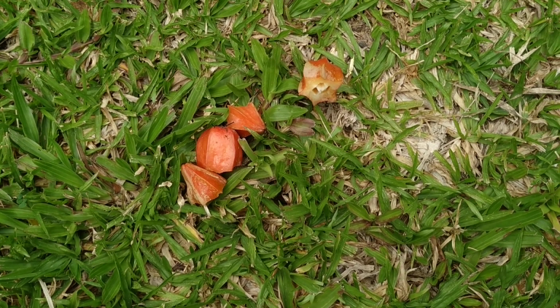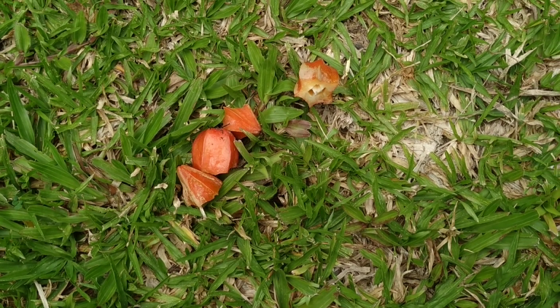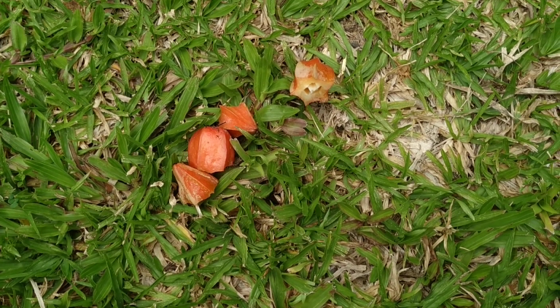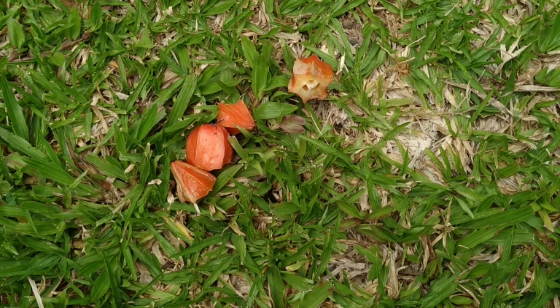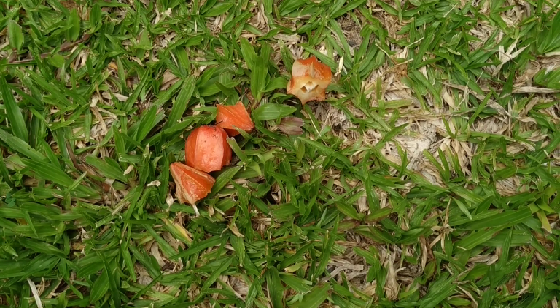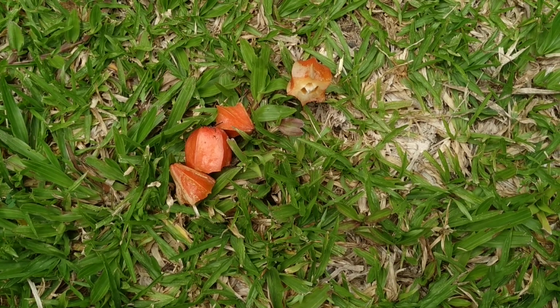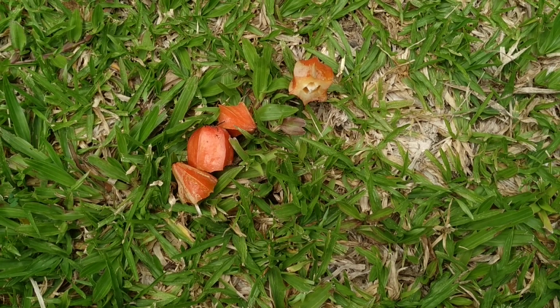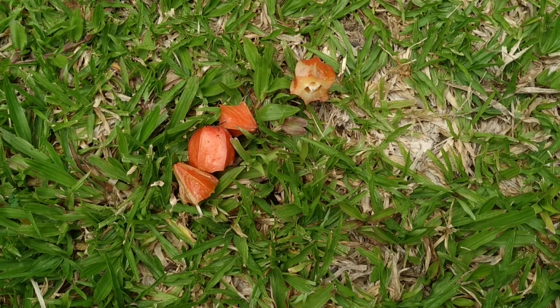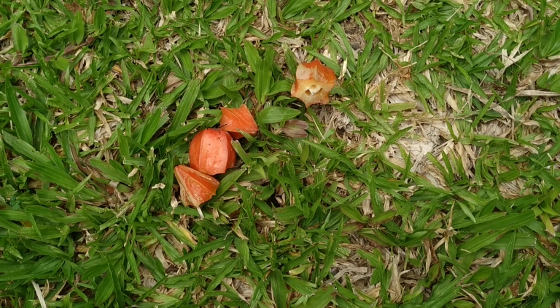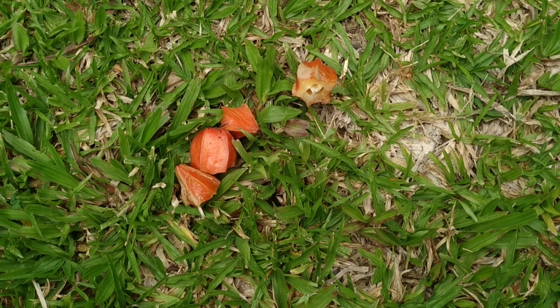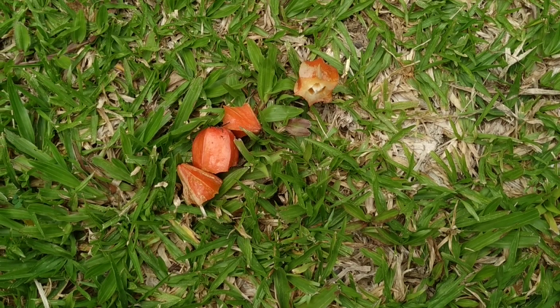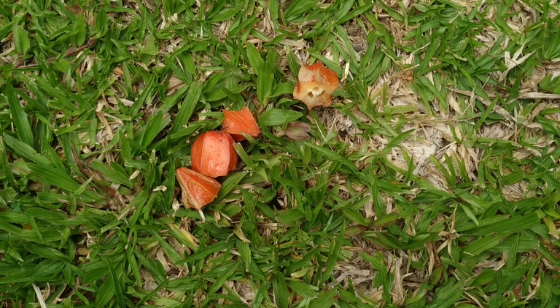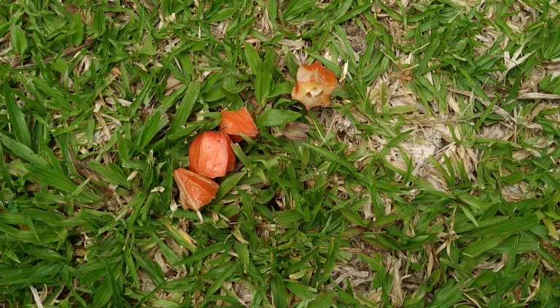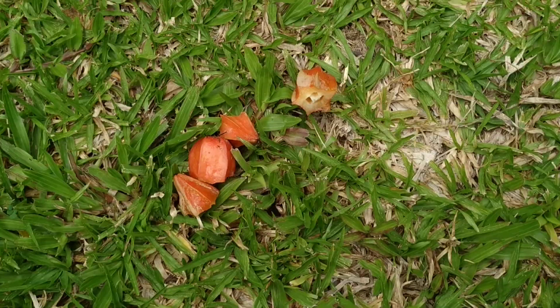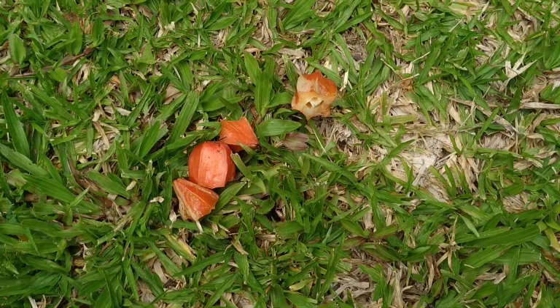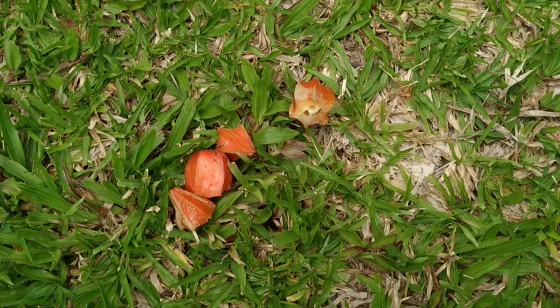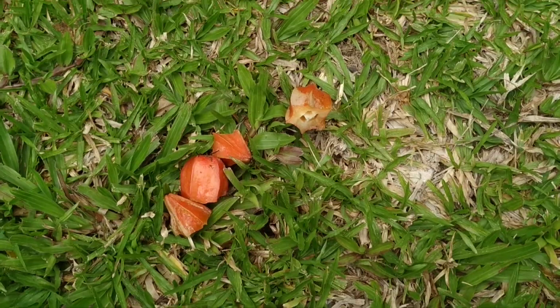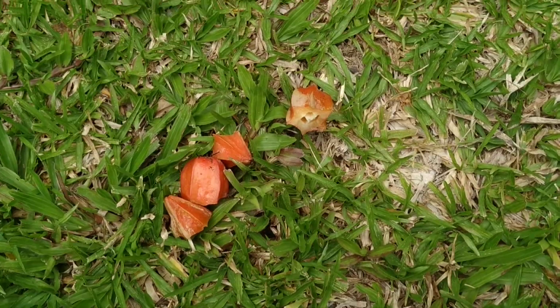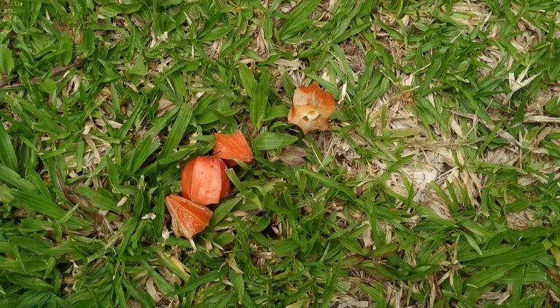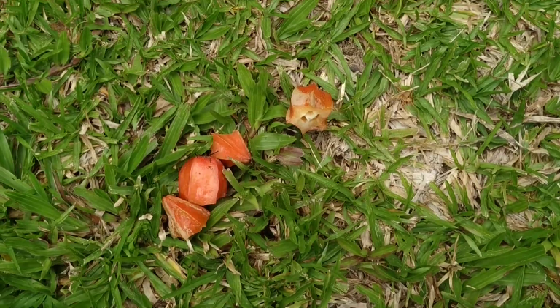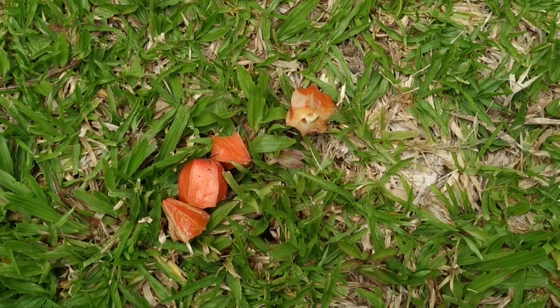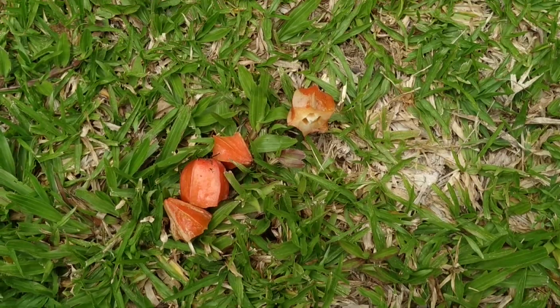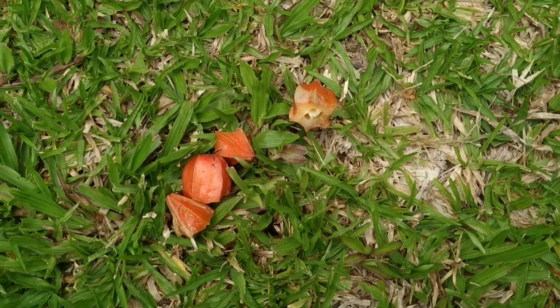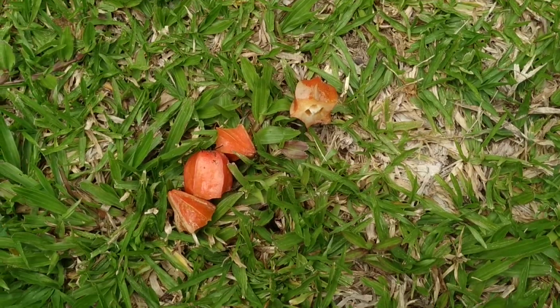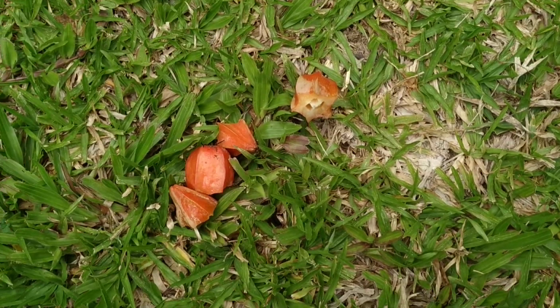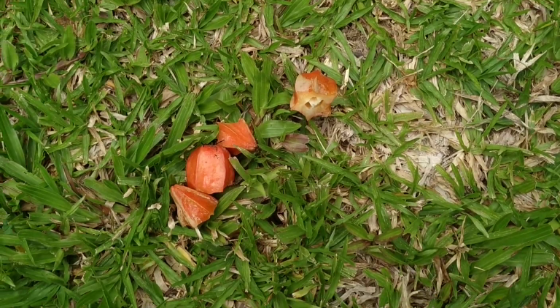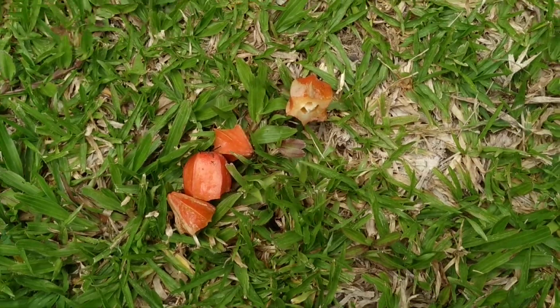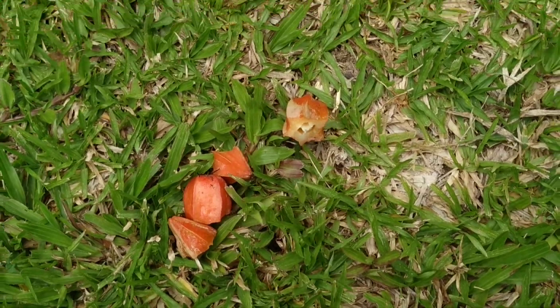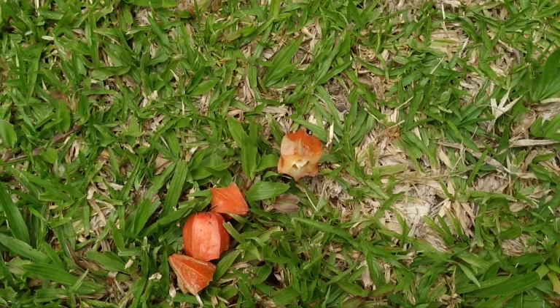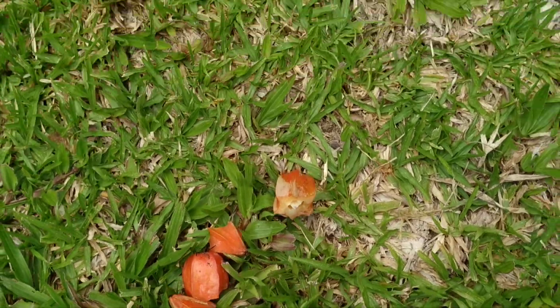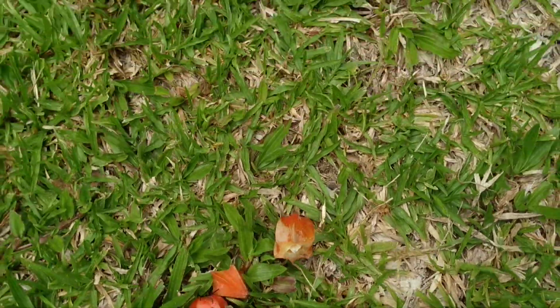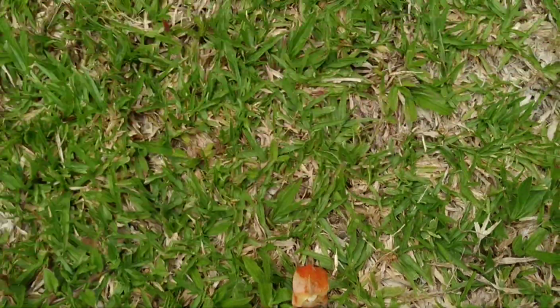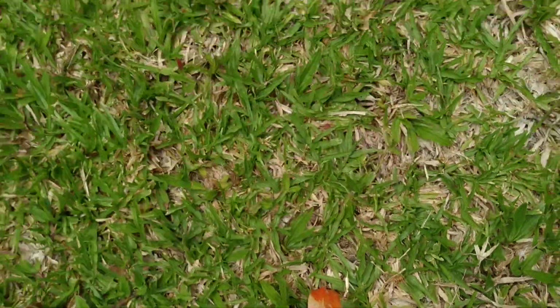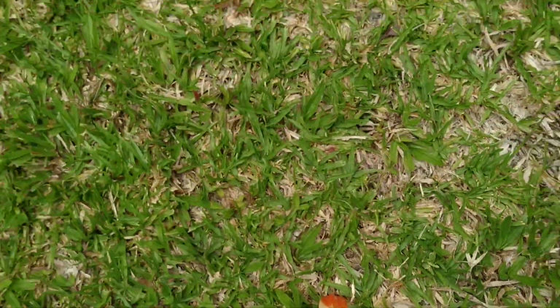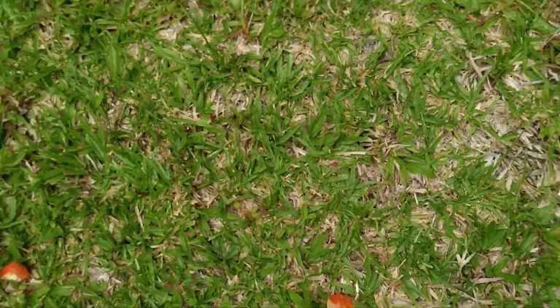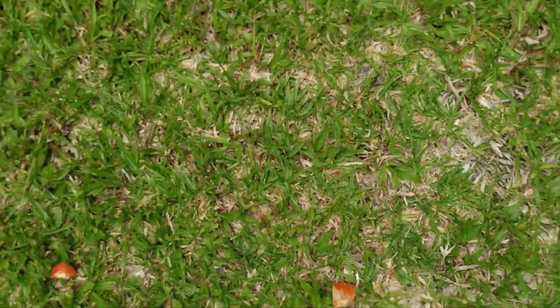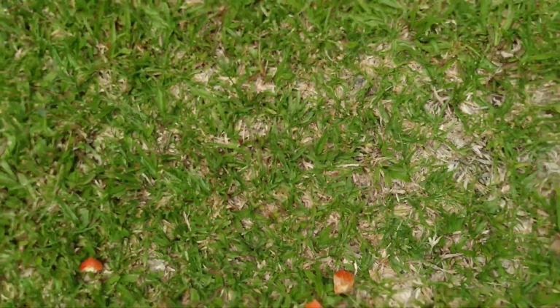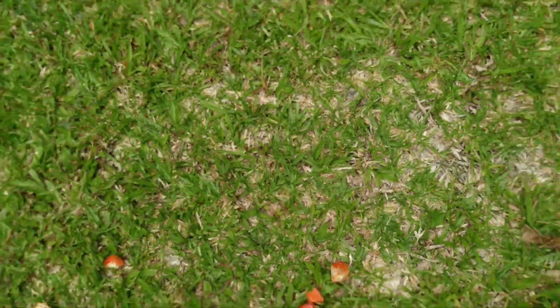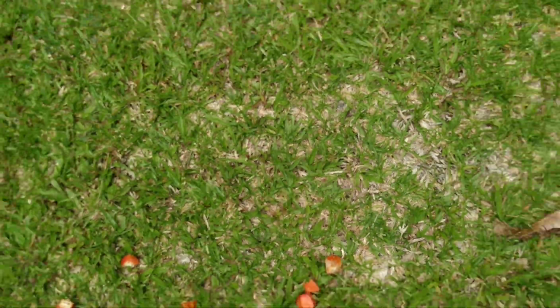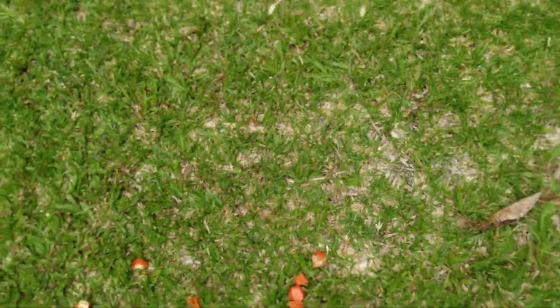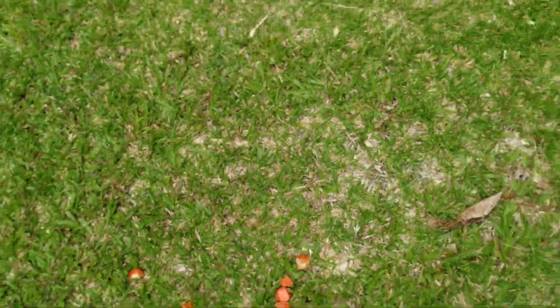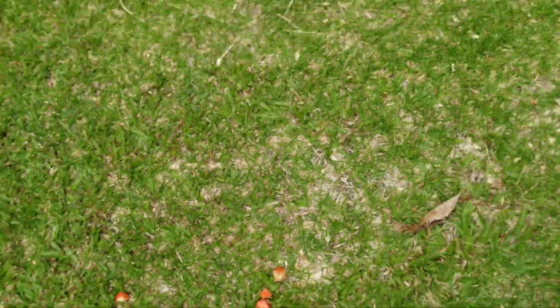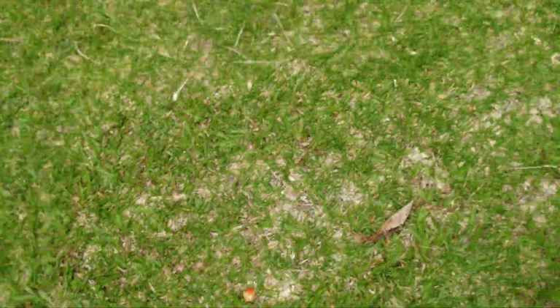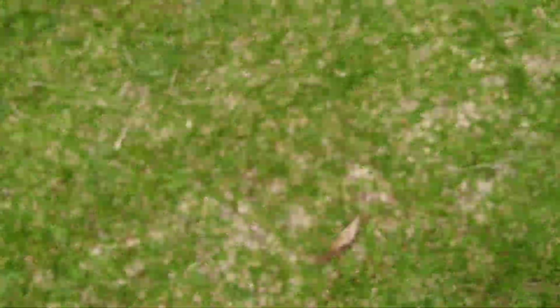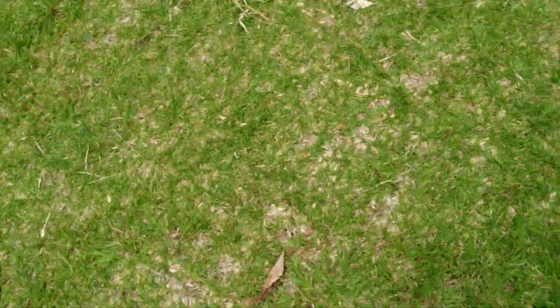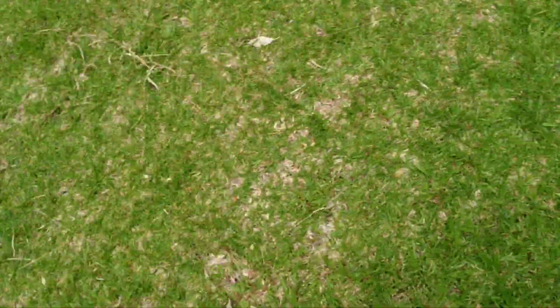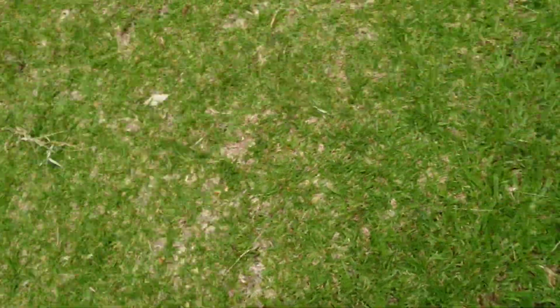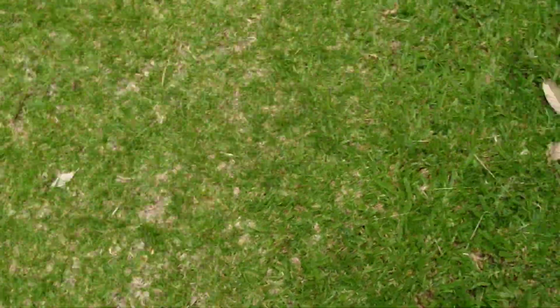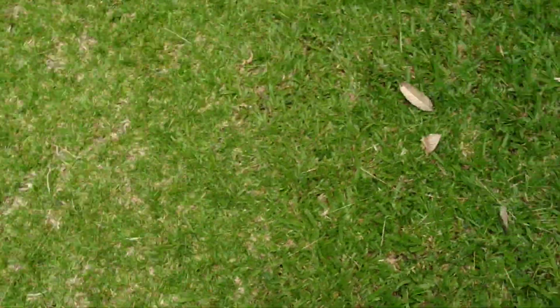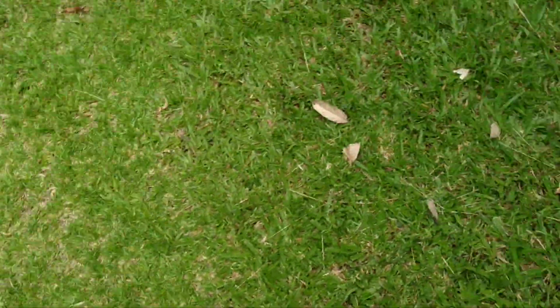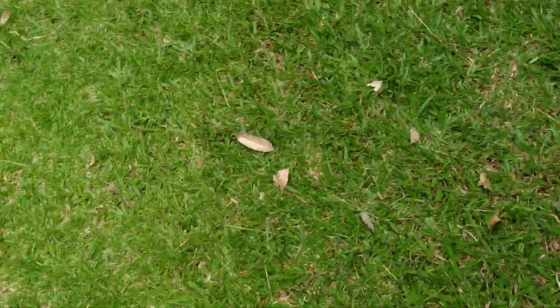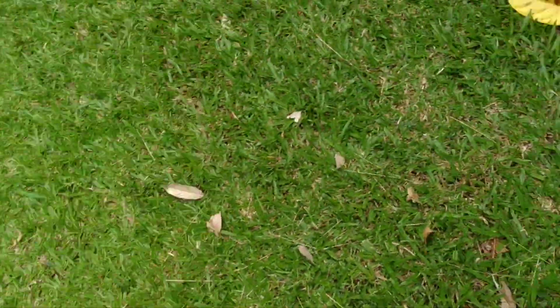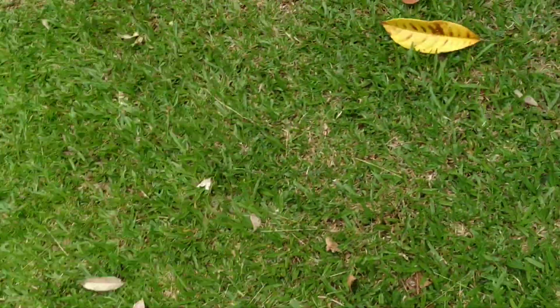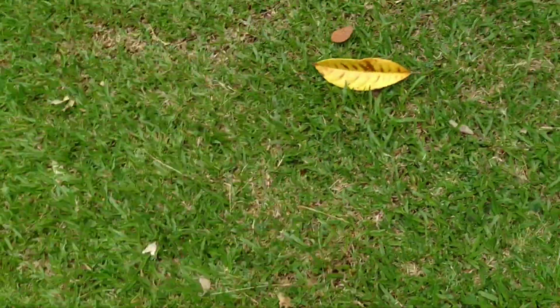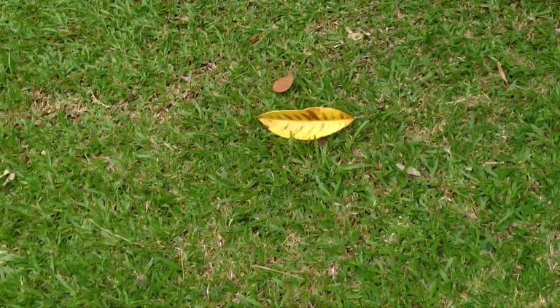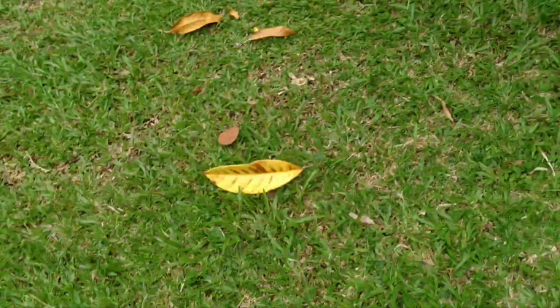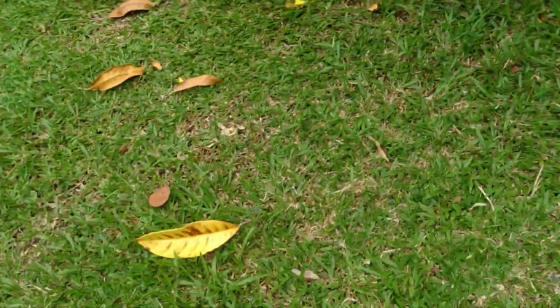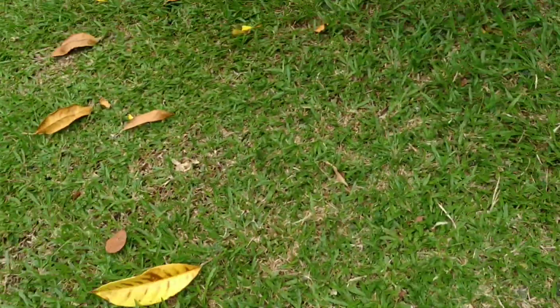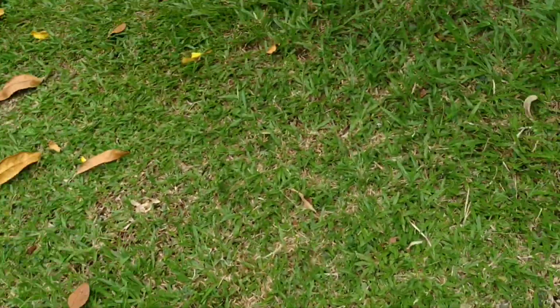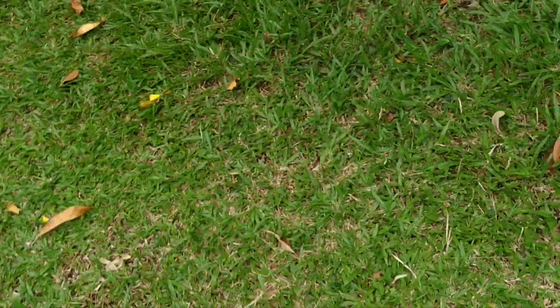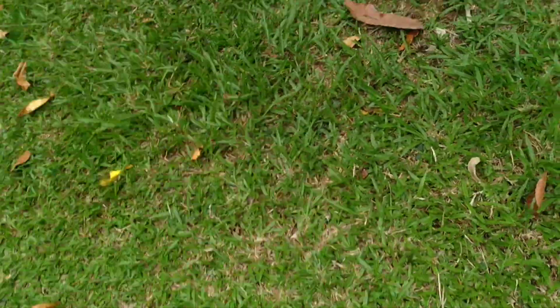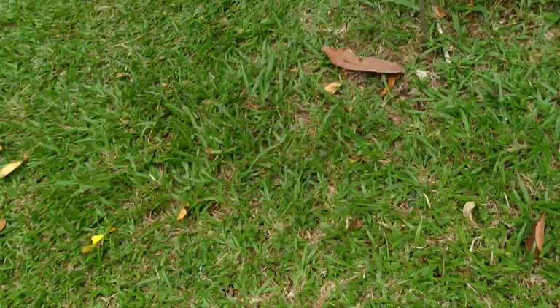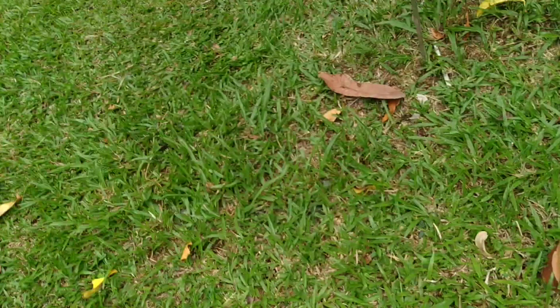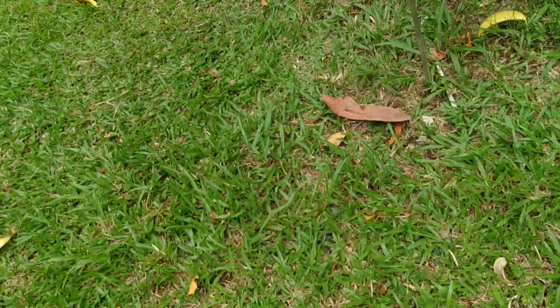Let's try the rind at least. Sour and perfectly edible, but nothing I would go out of my way to collect.